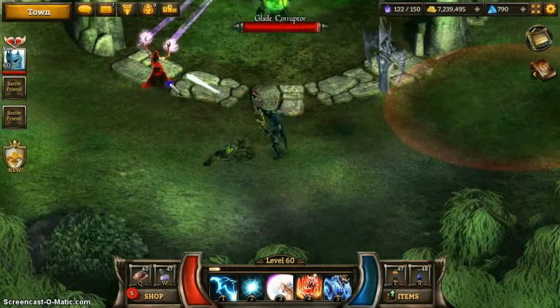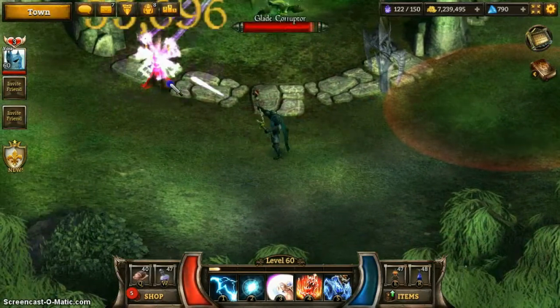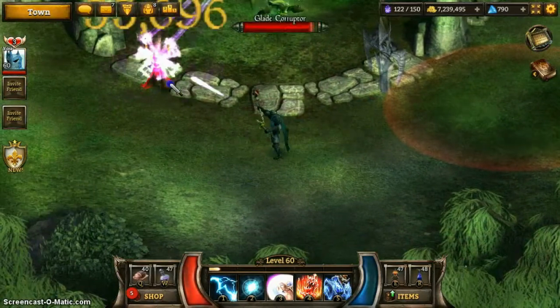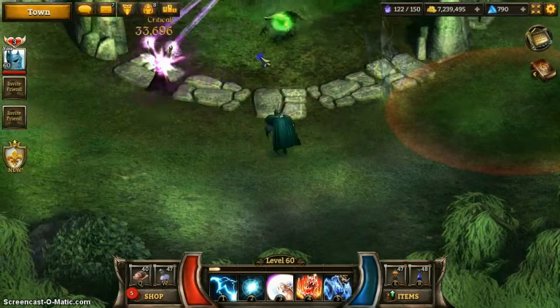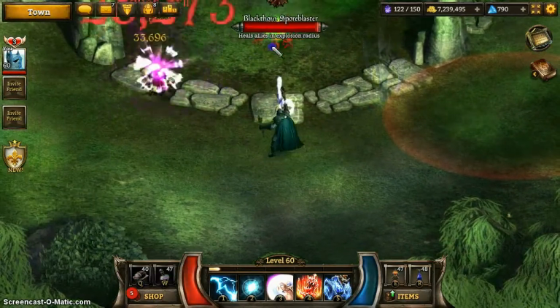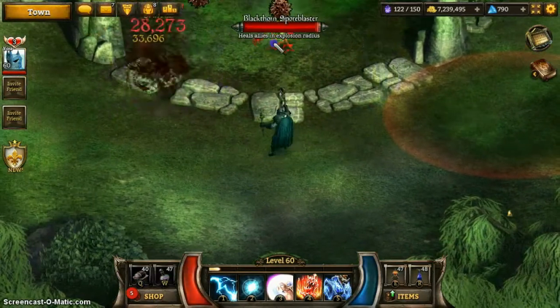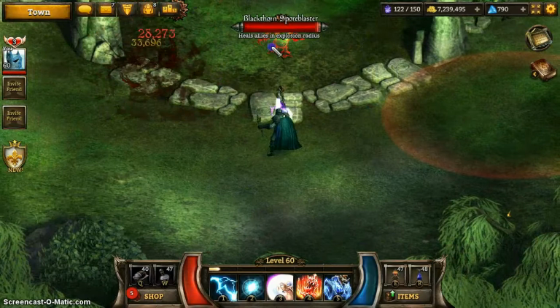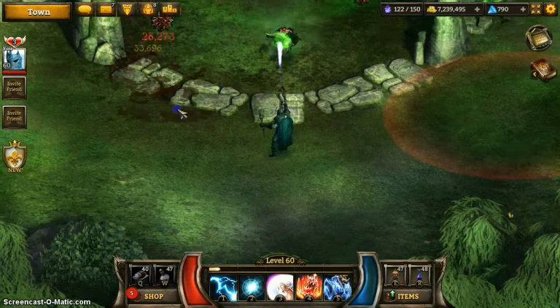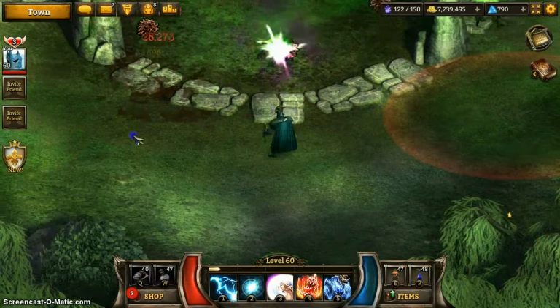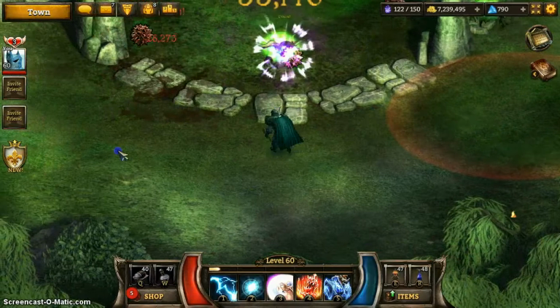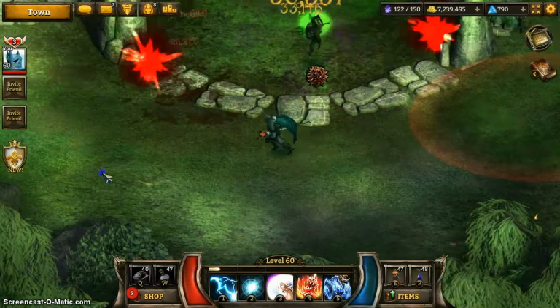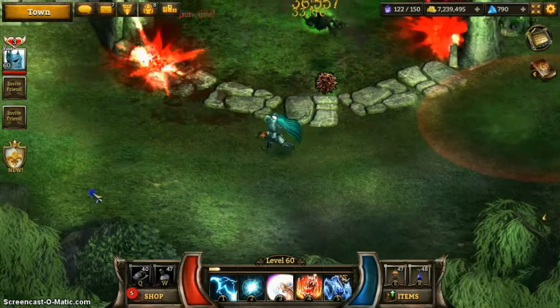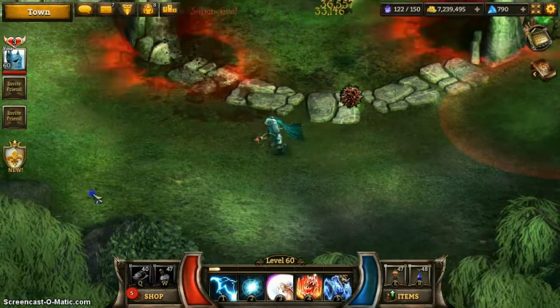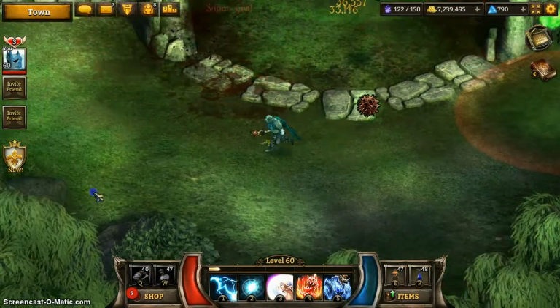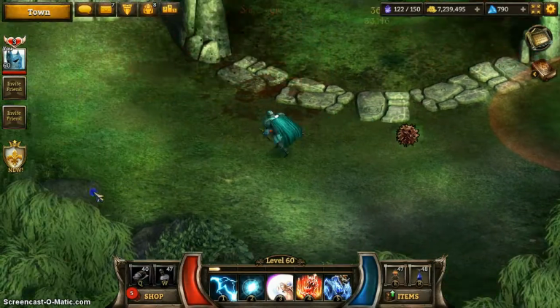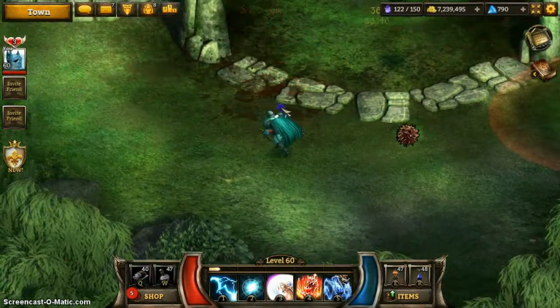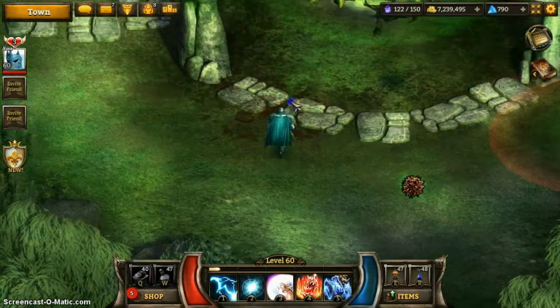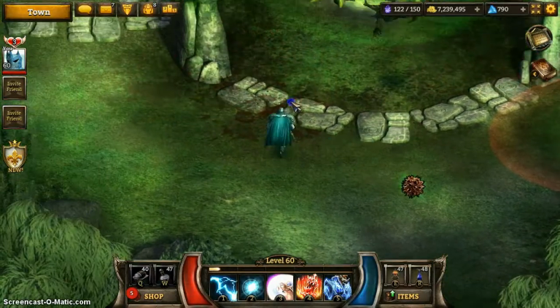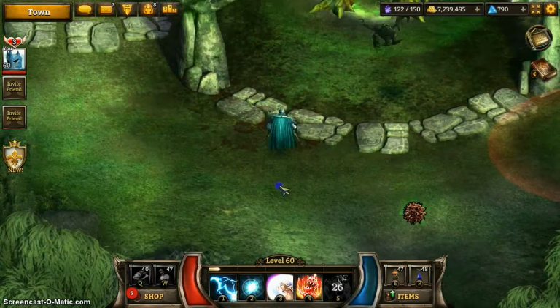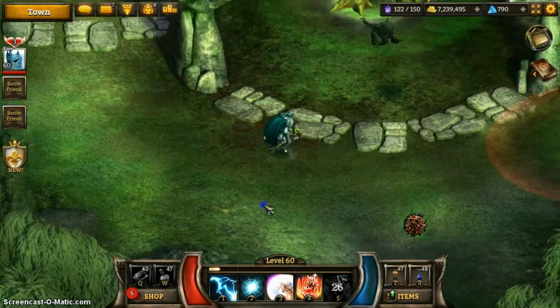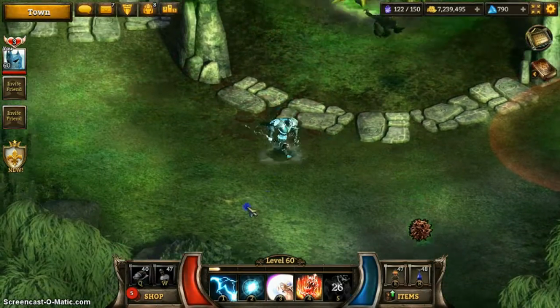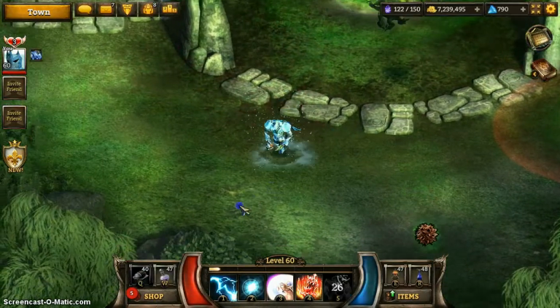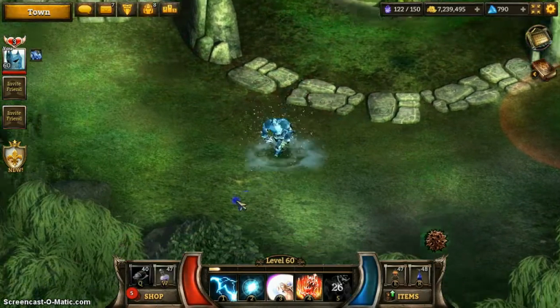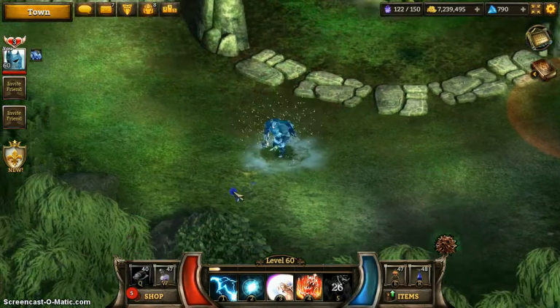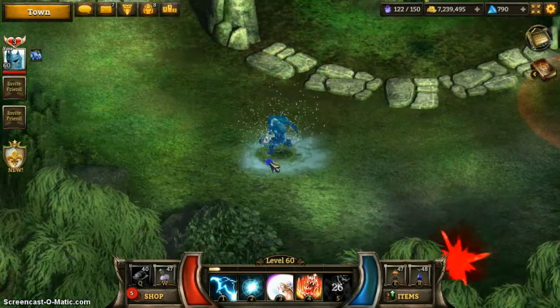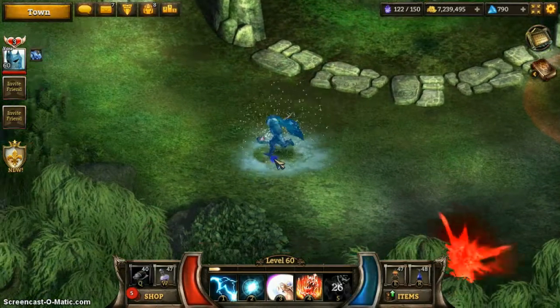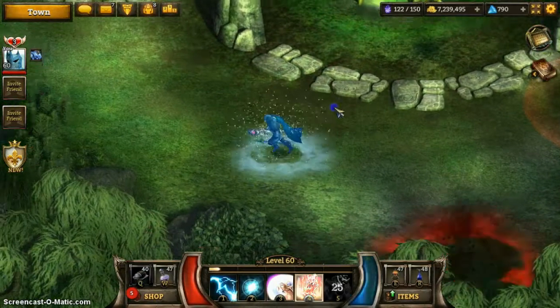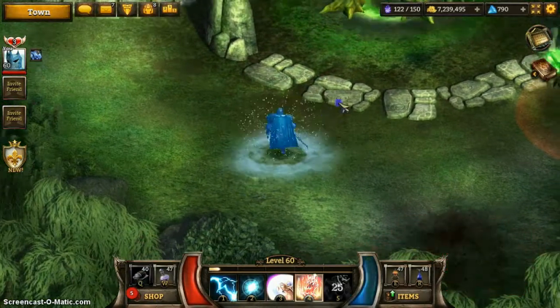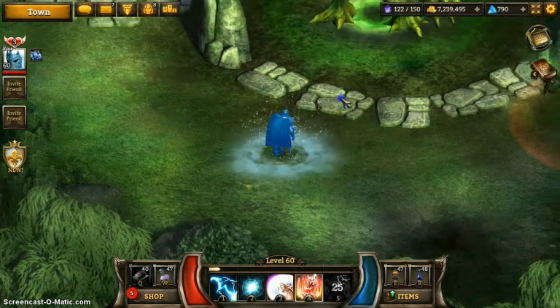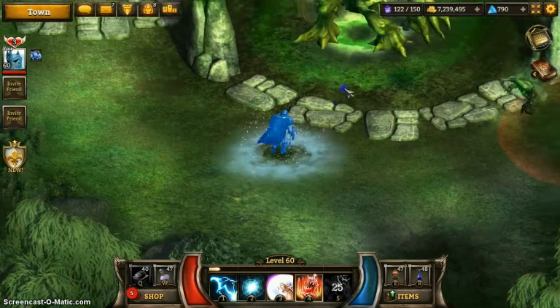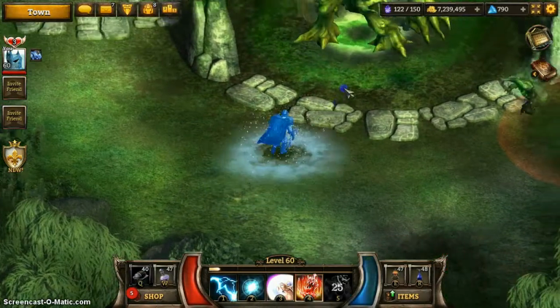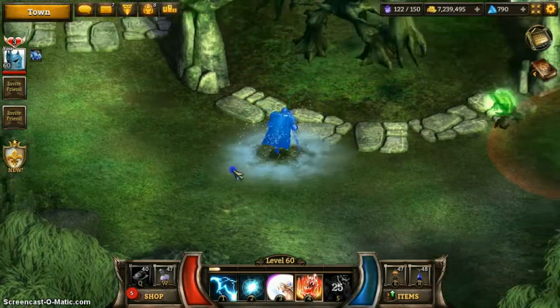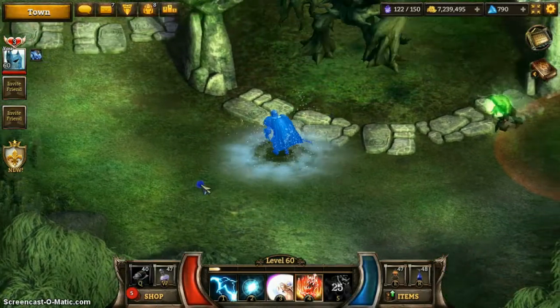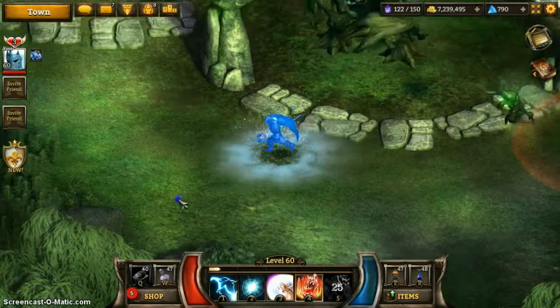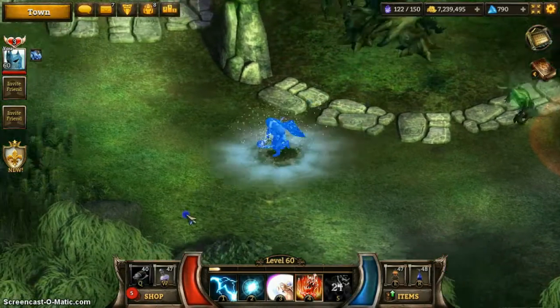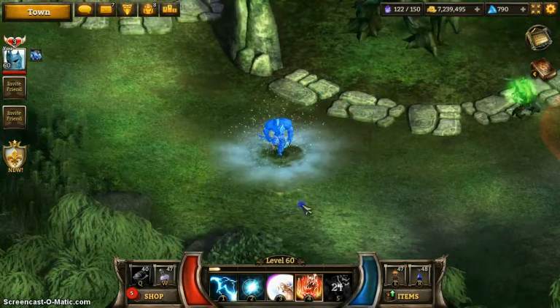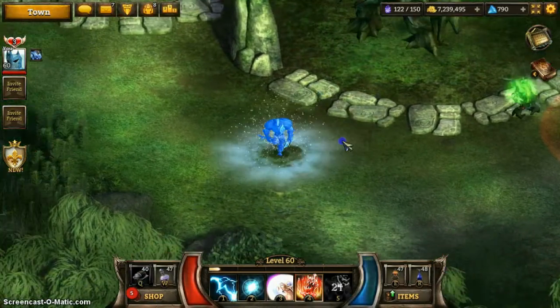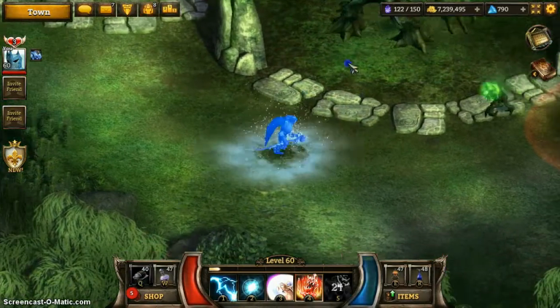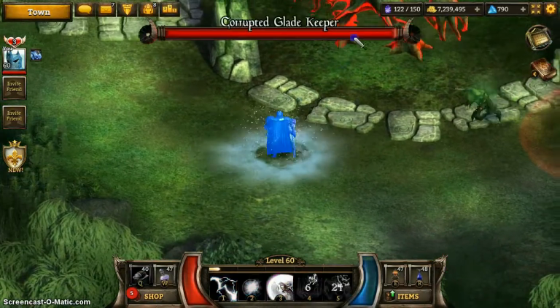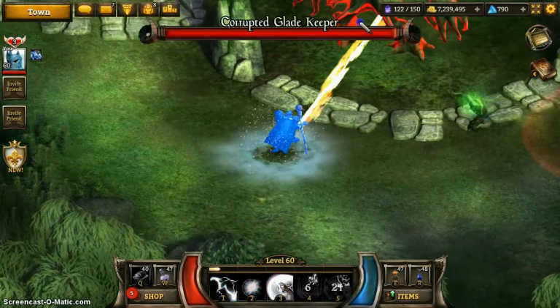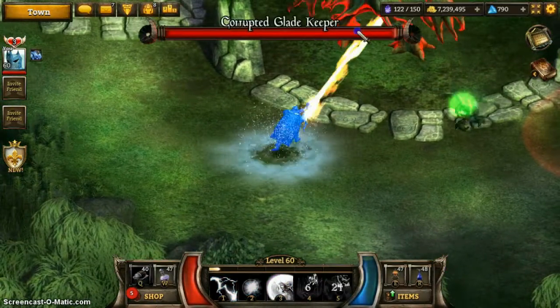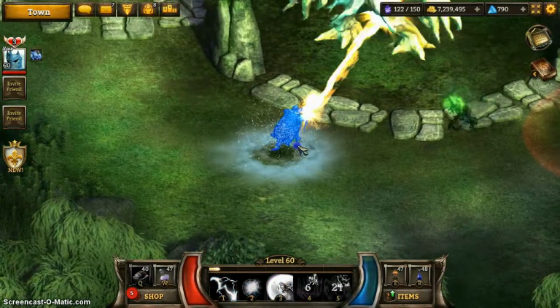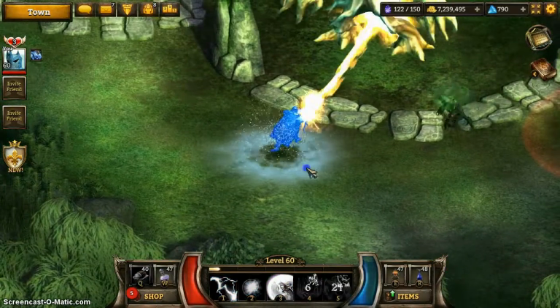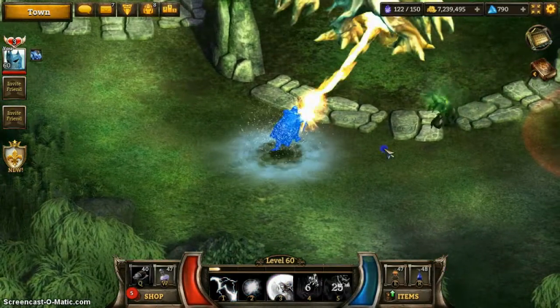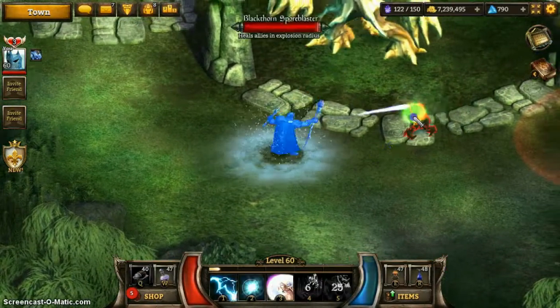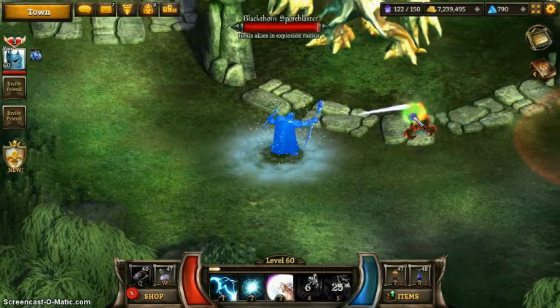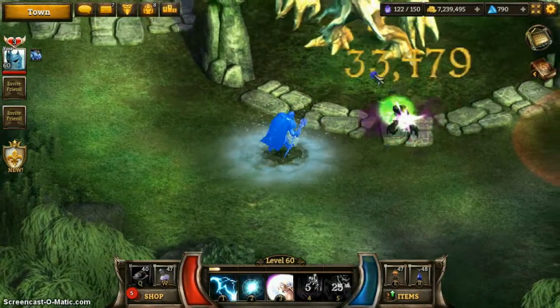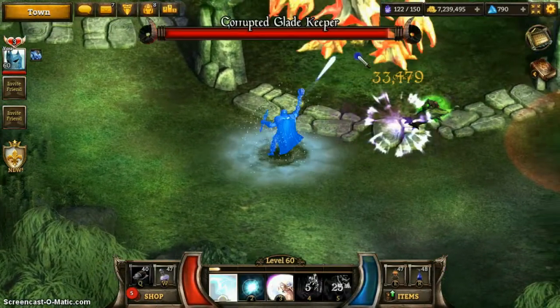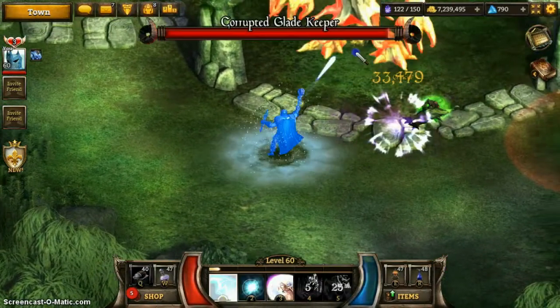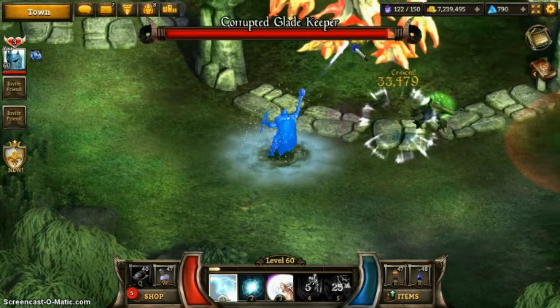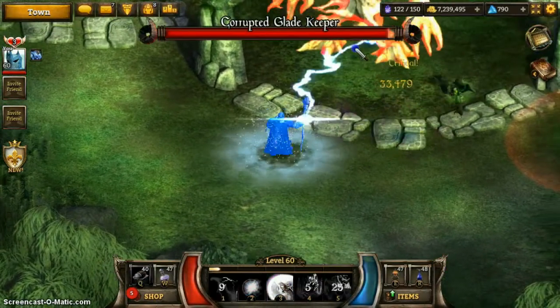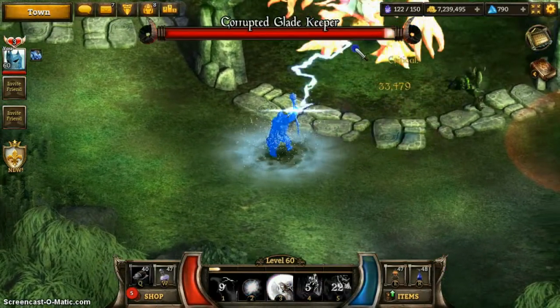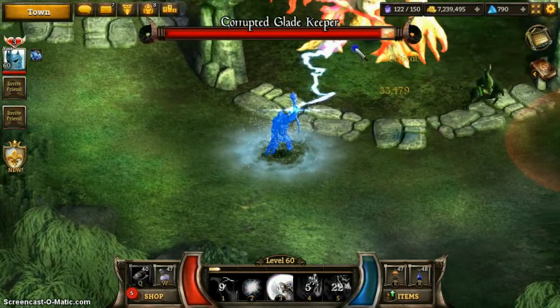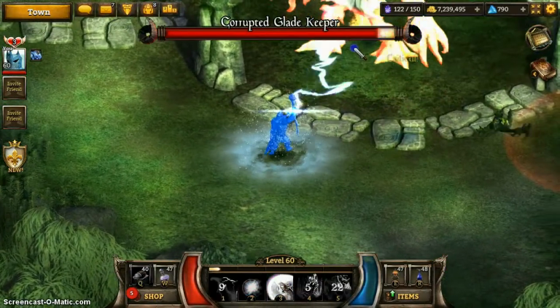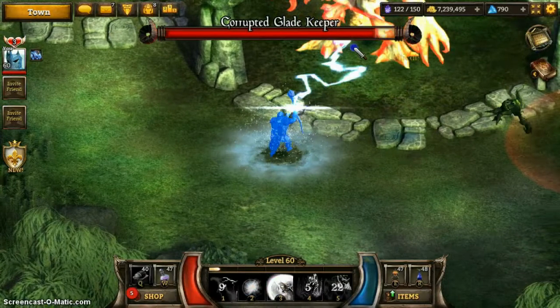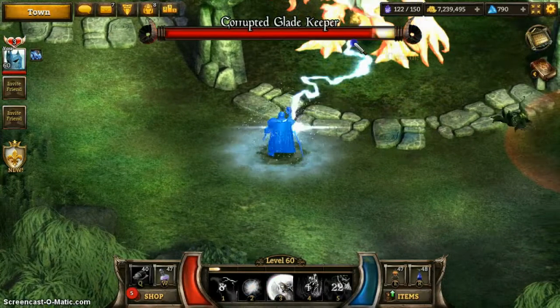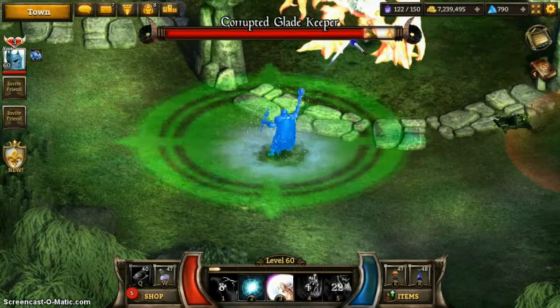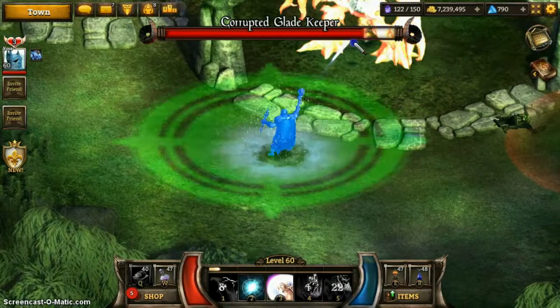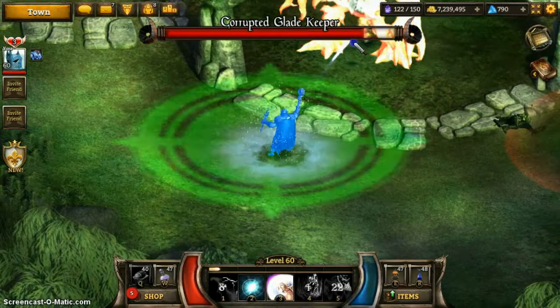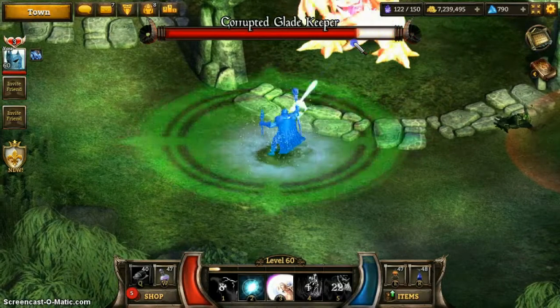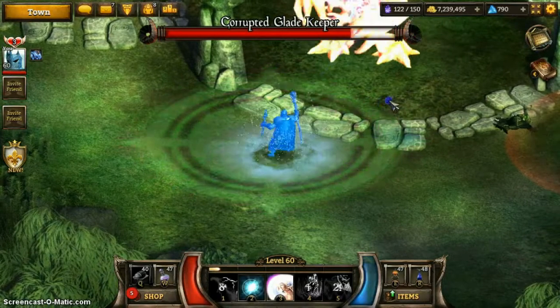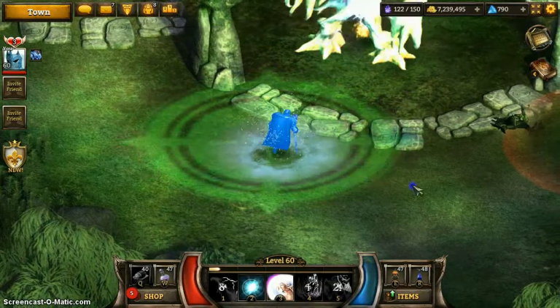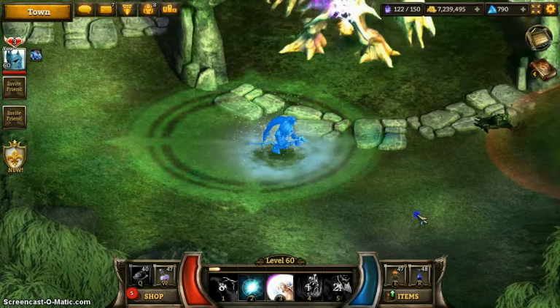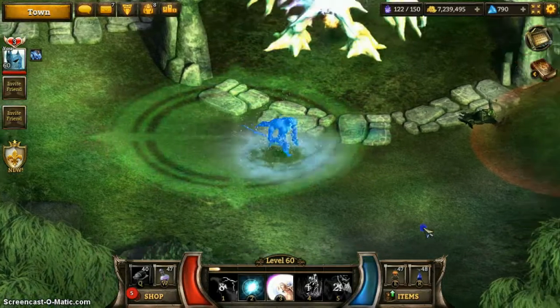Just take out the Corrupters. Make sure you don't get destroyed by all the spawns. And once he is standing, rail away.